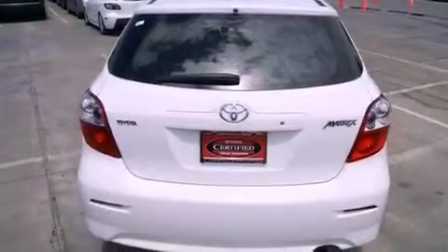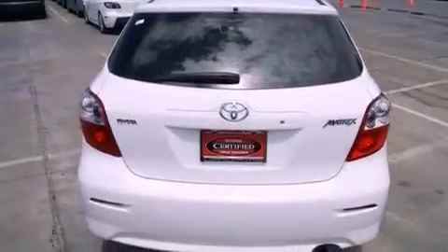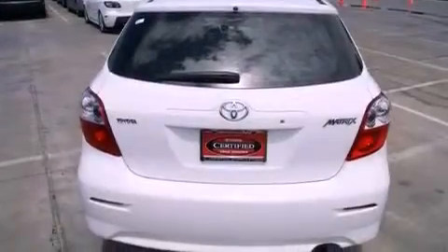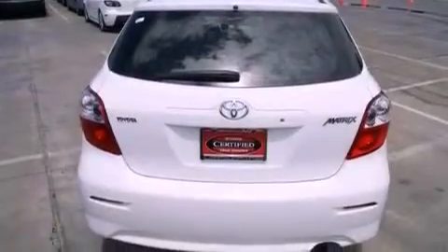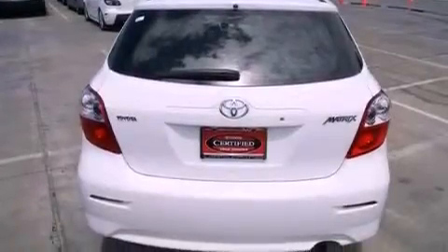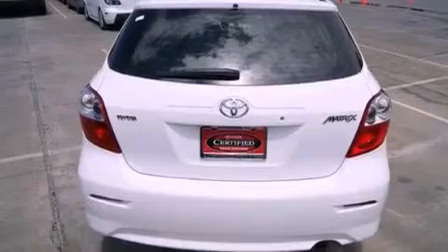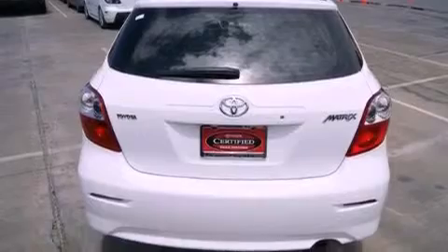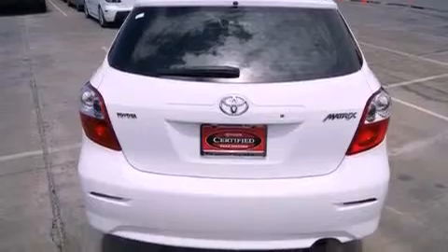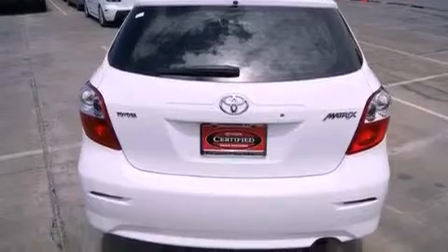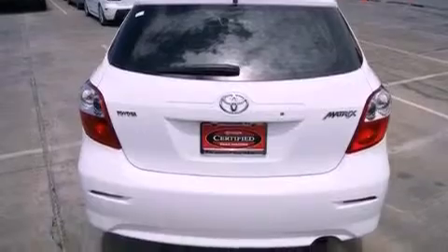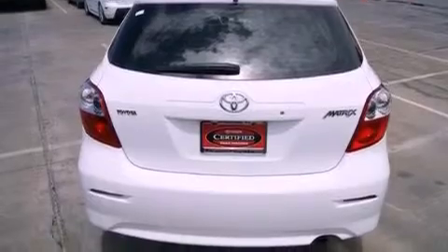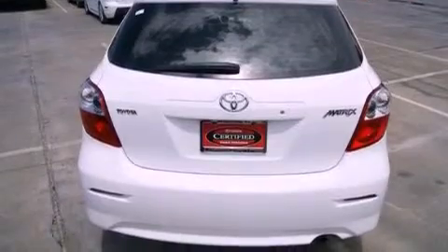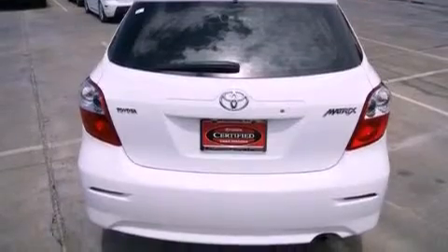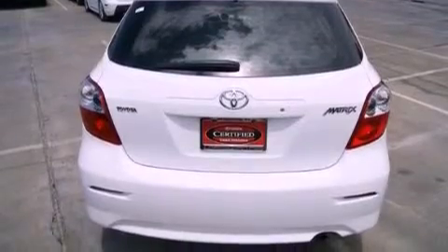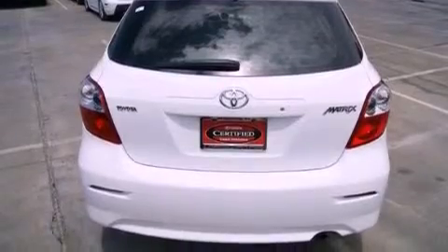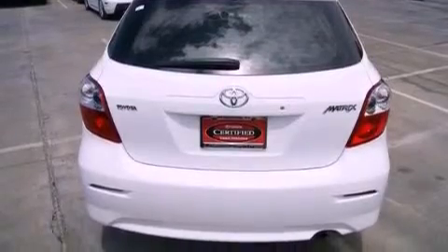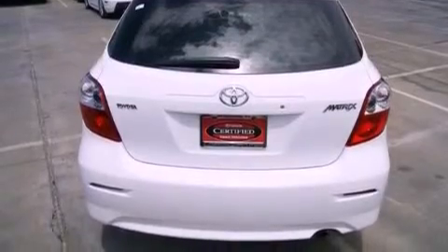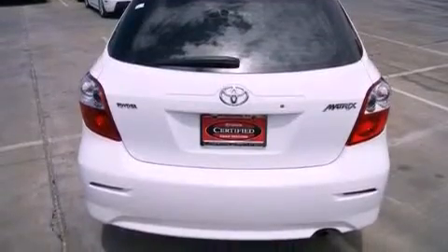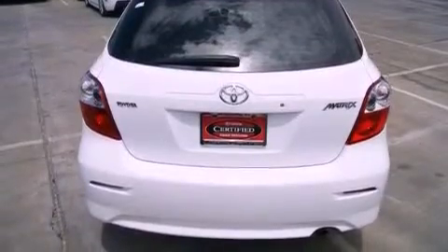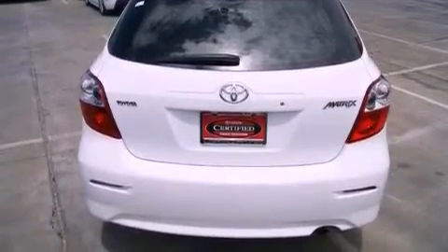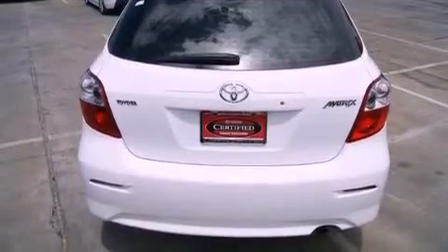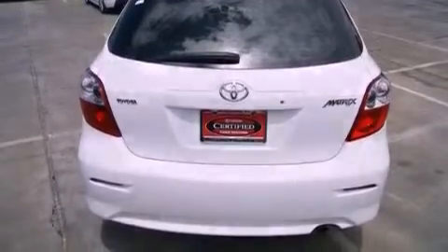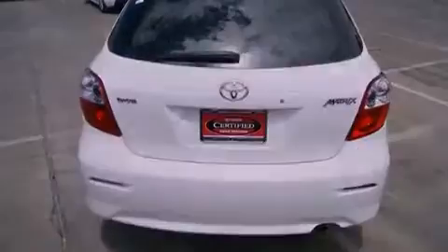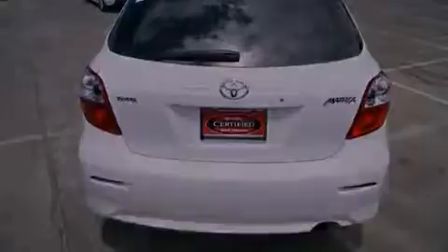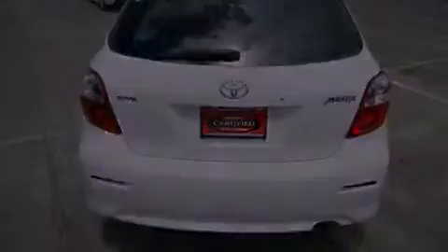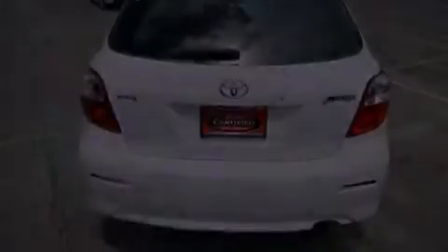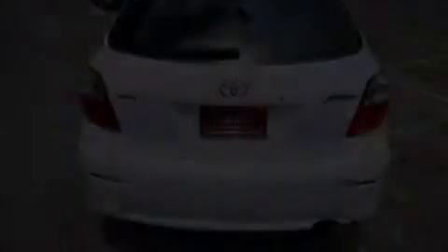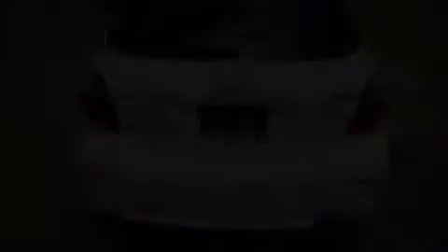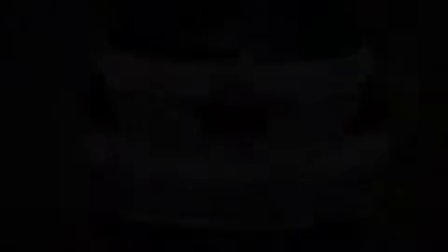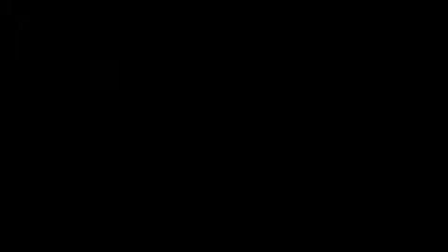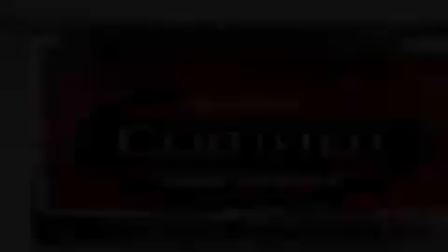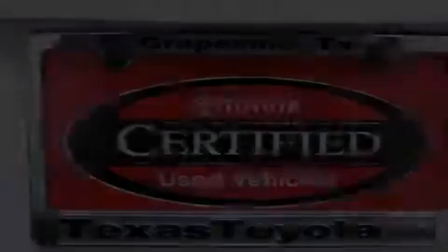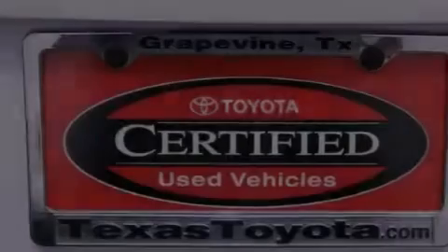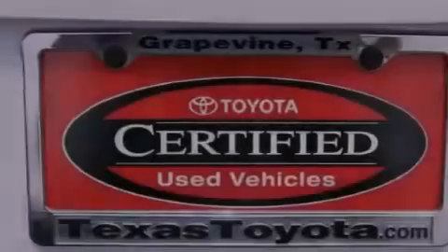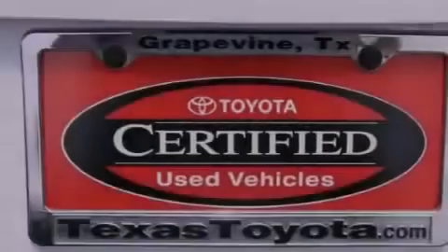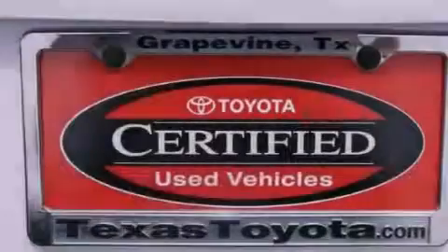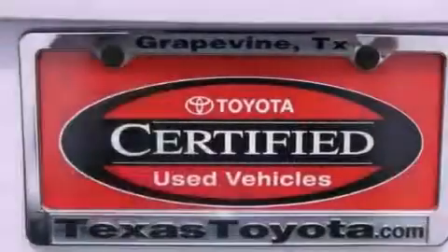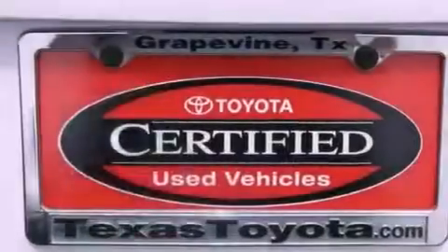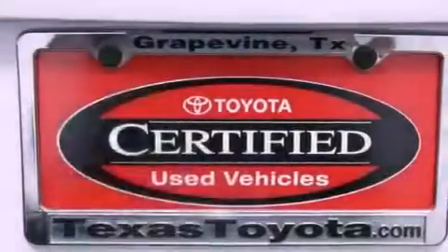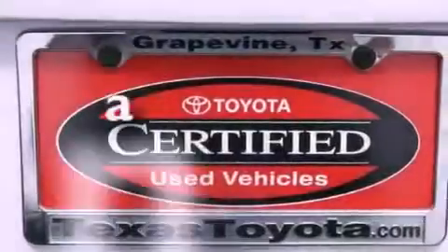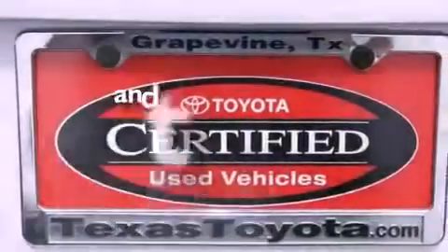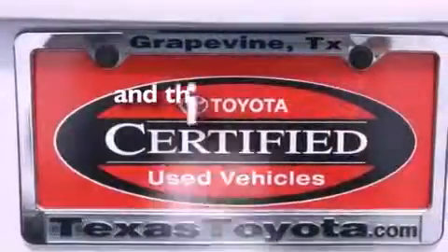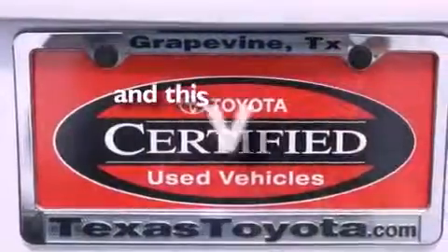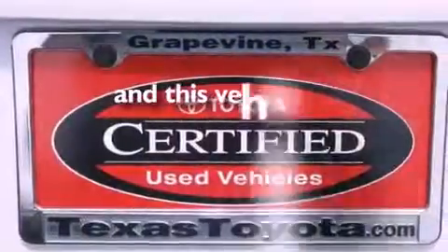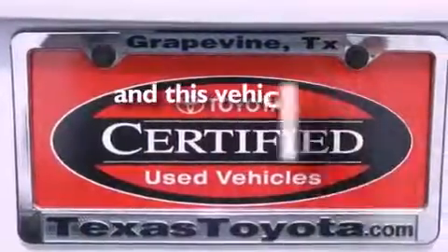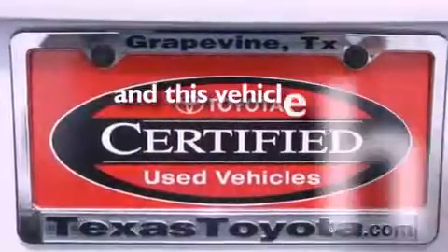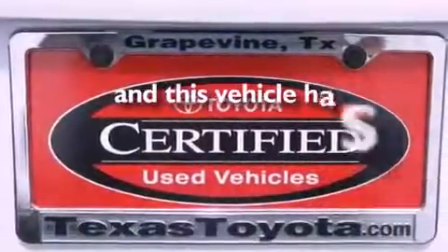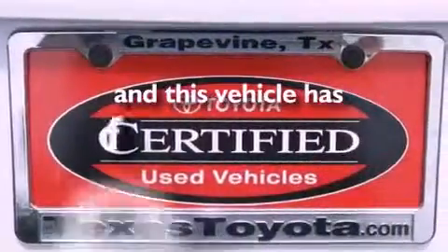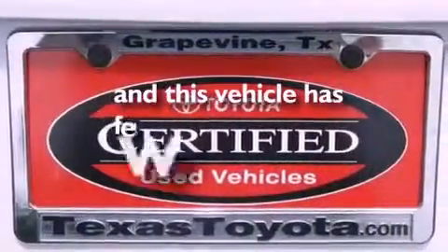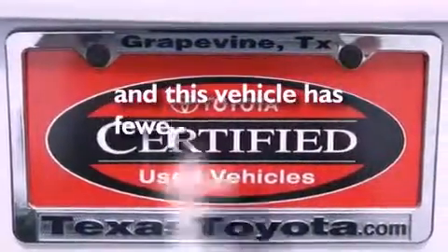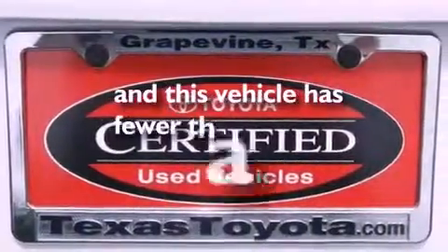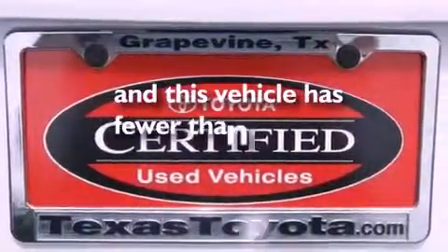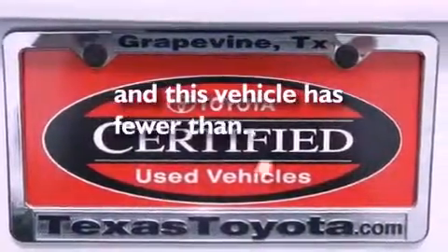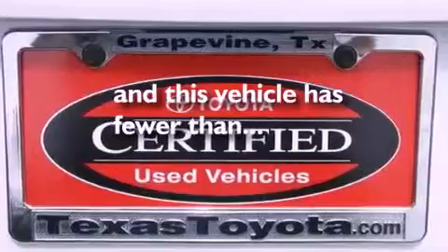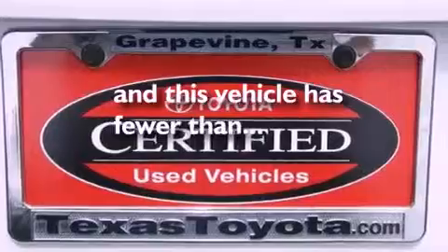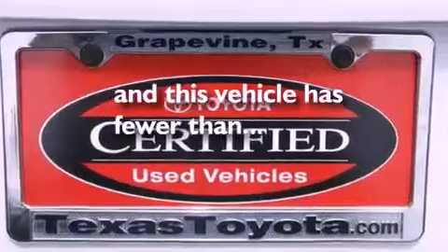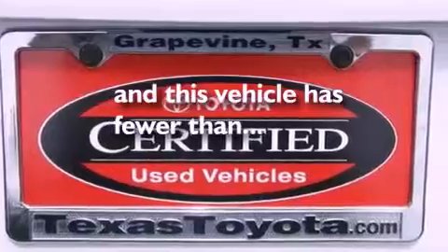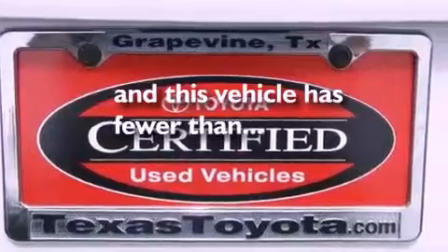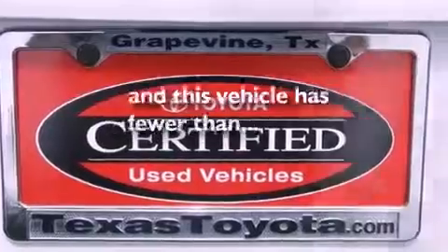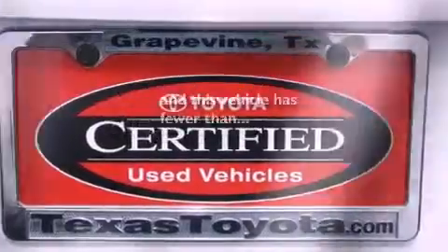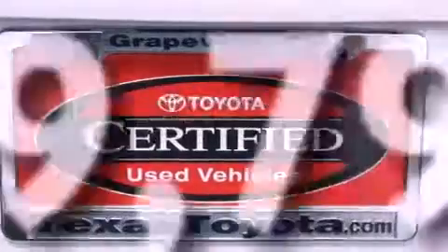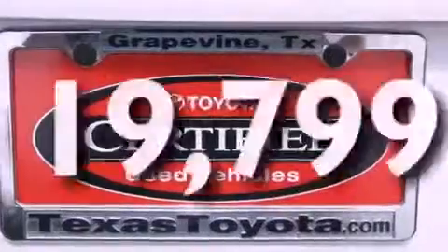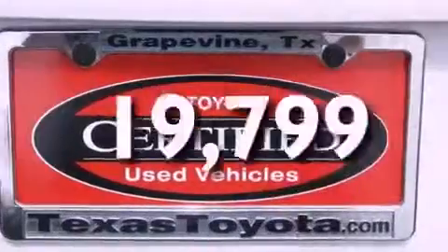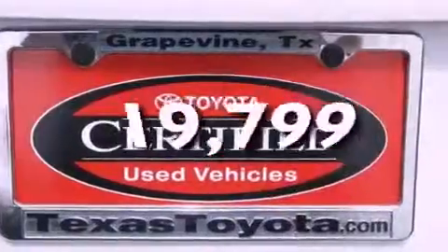Additional features include an anti-lock braking system, side curtain airbags, and this vehicle has fewer than 20,000 miles on the odometer.